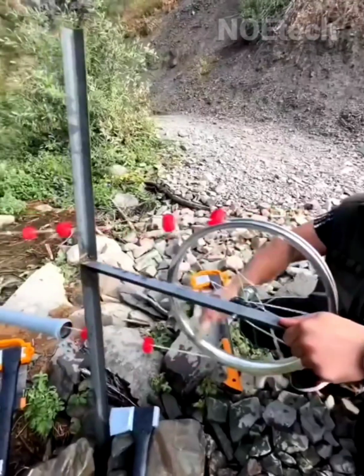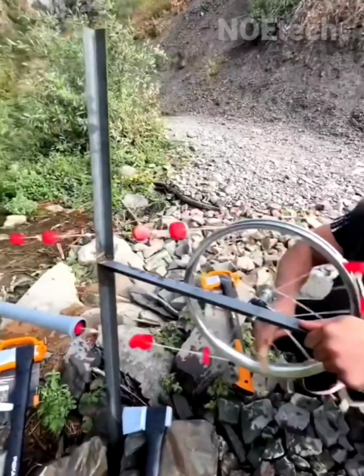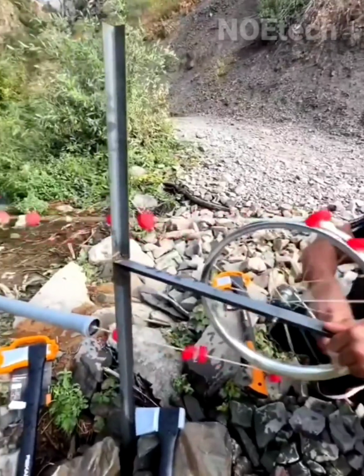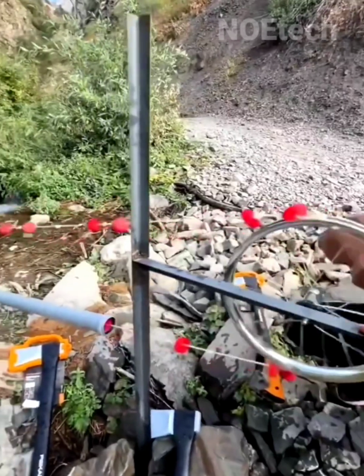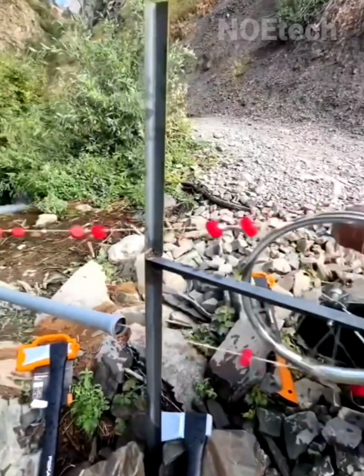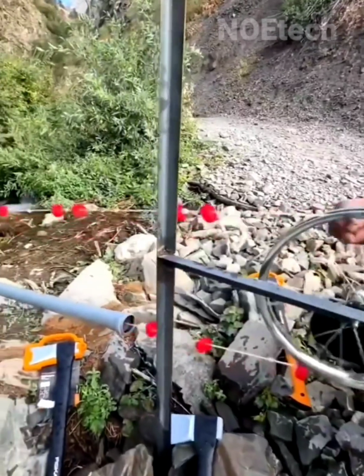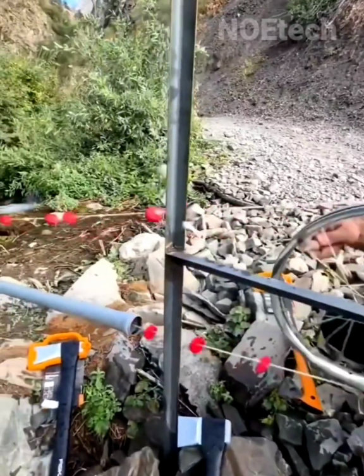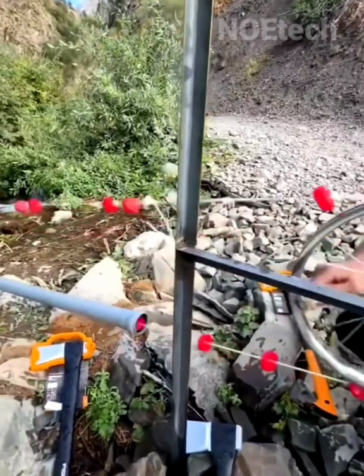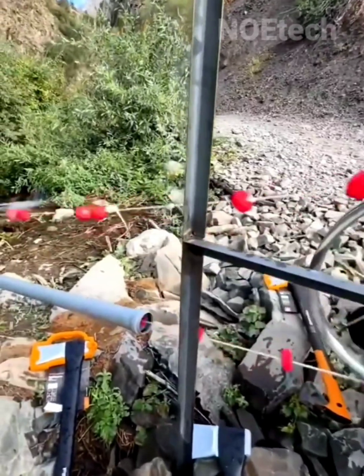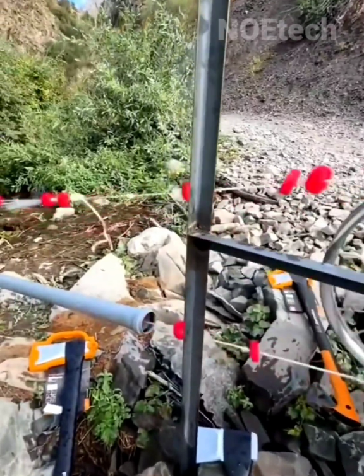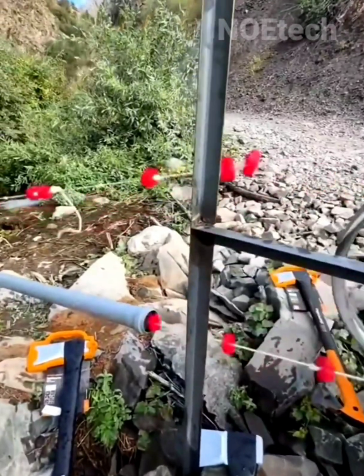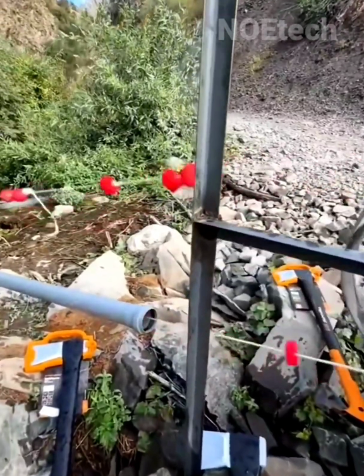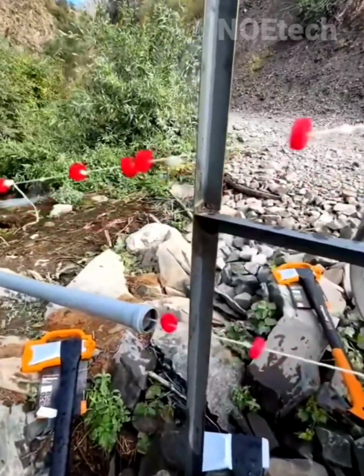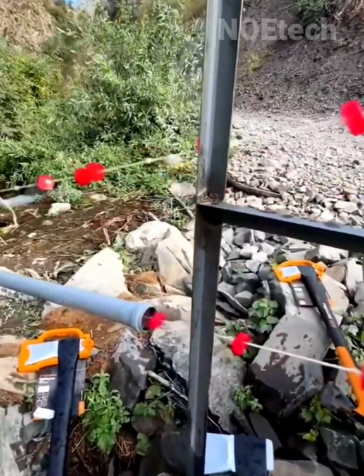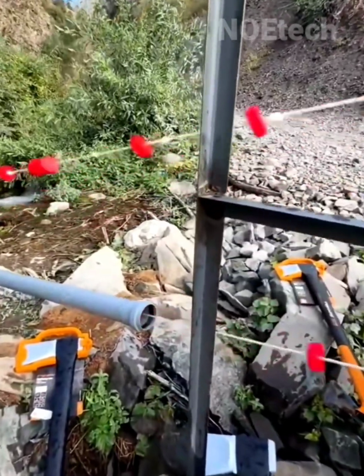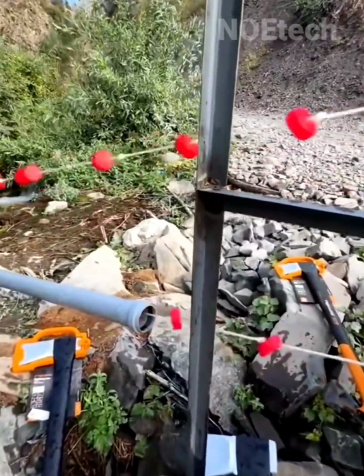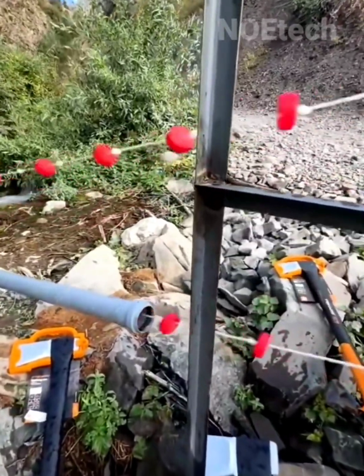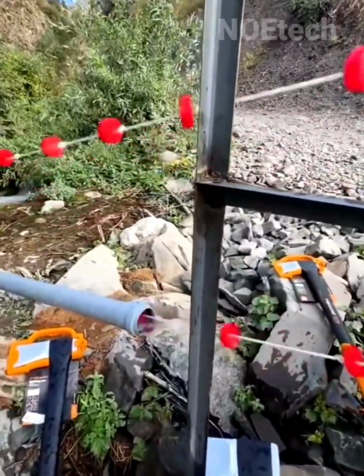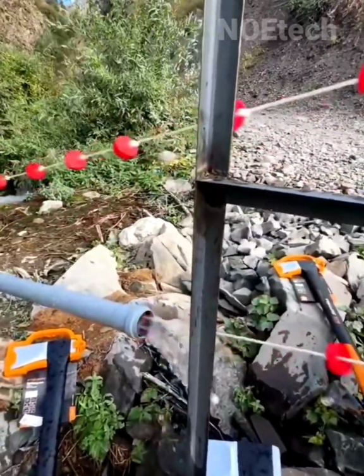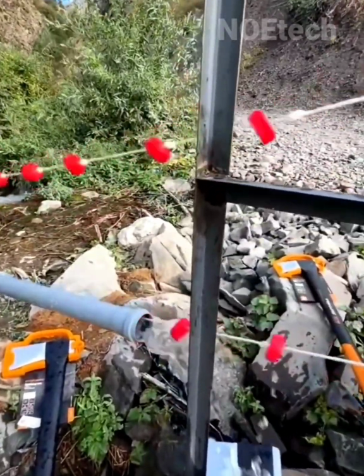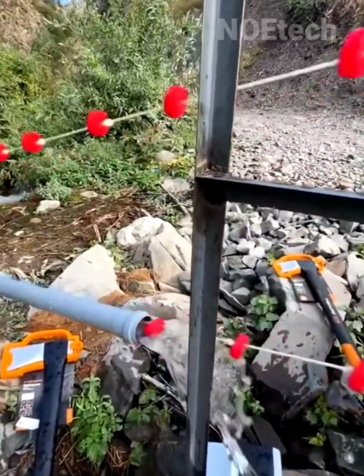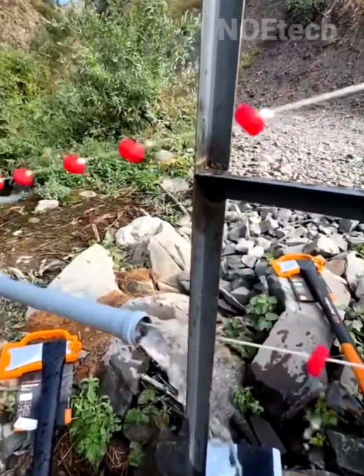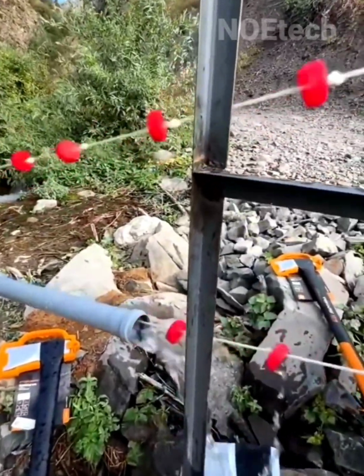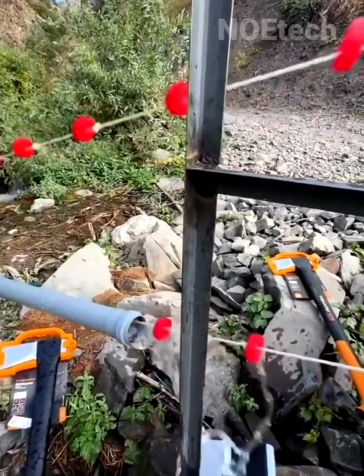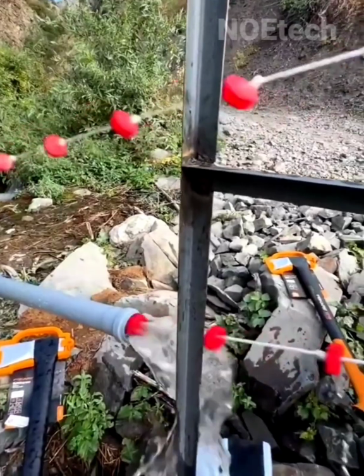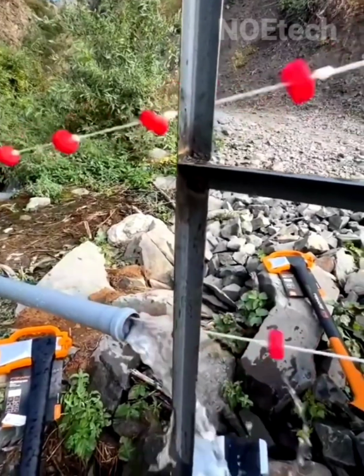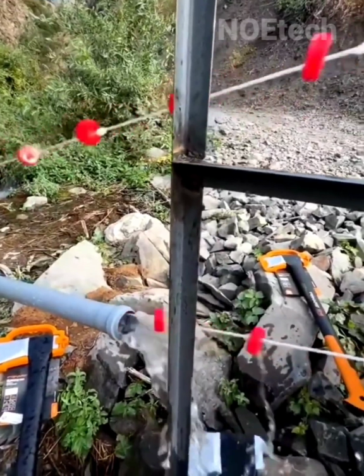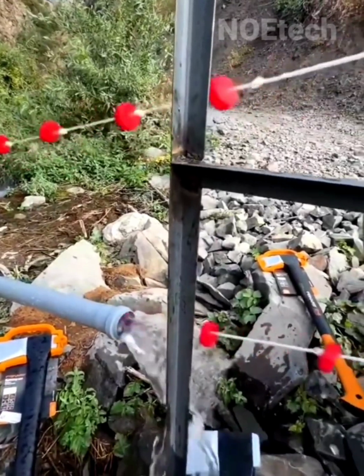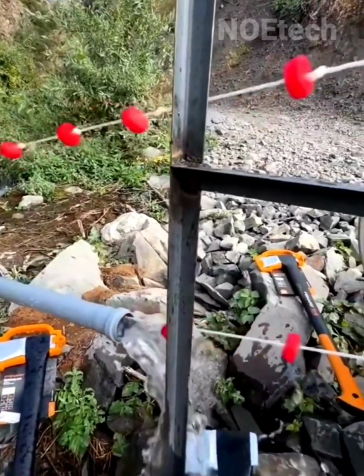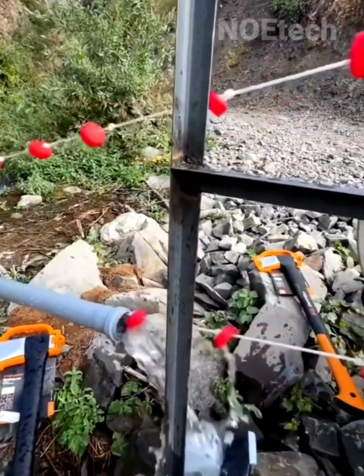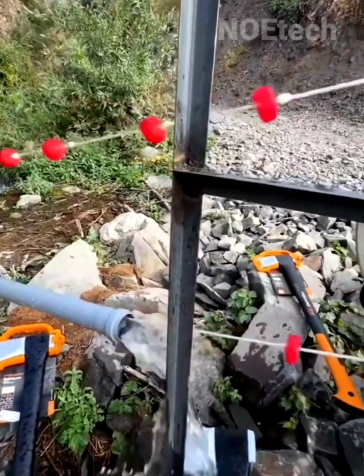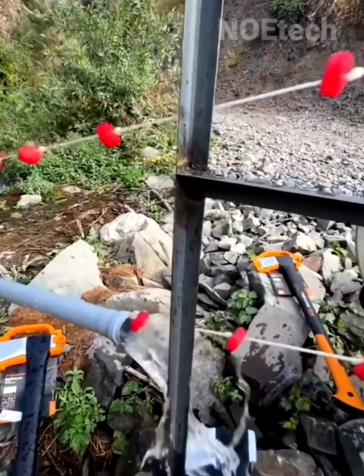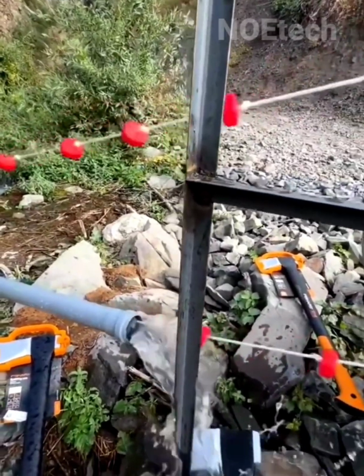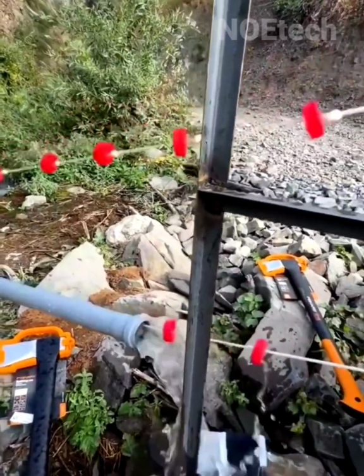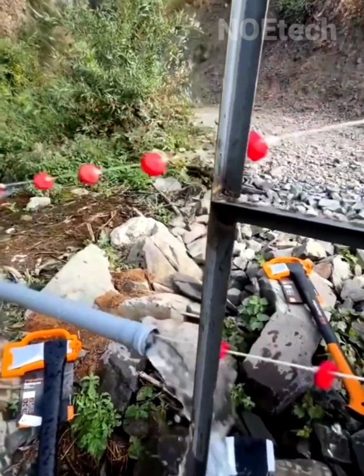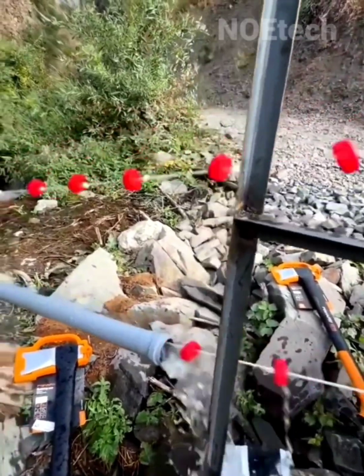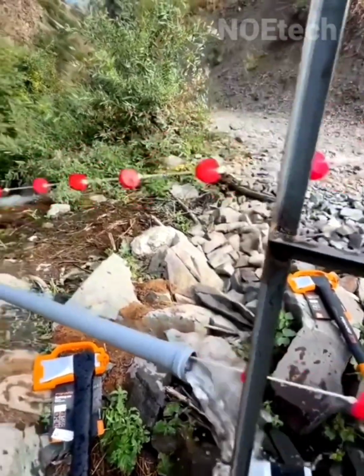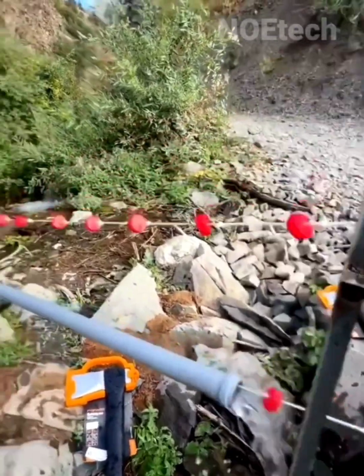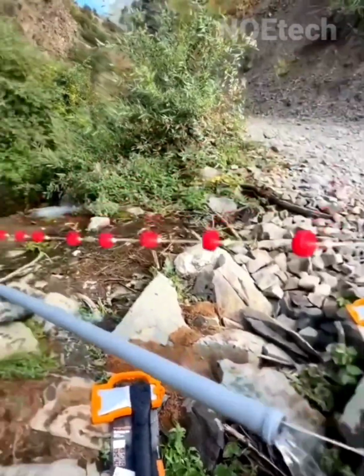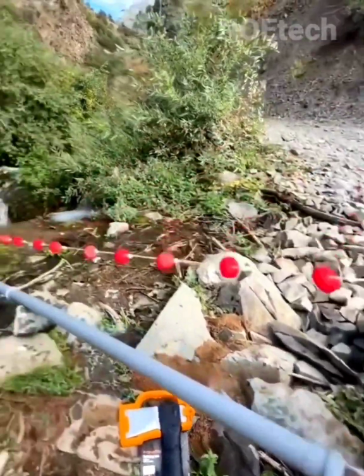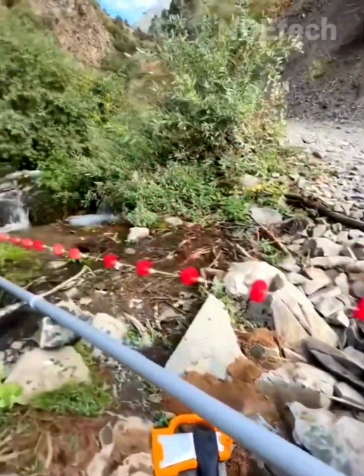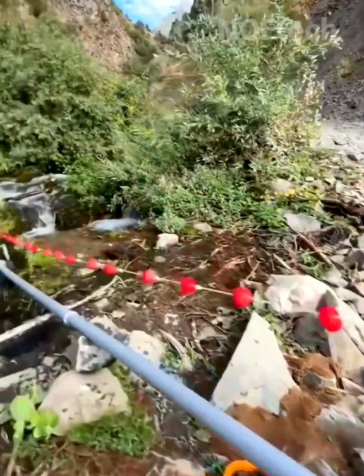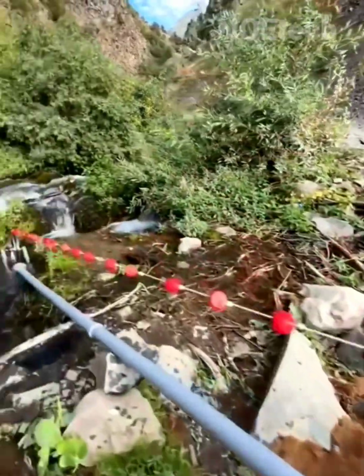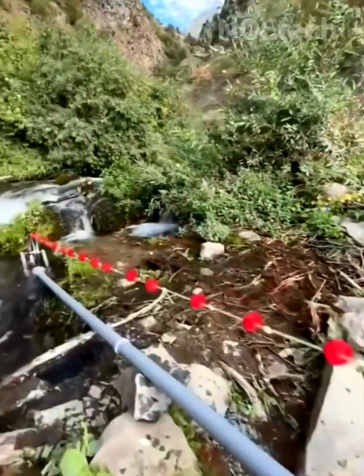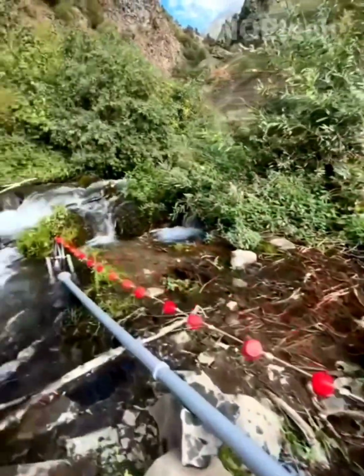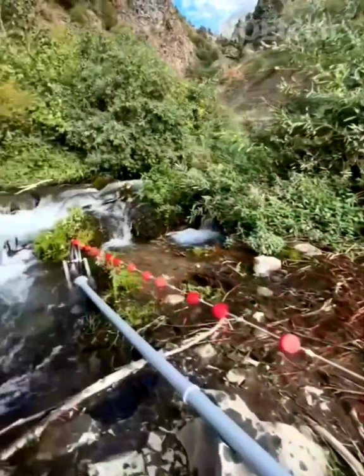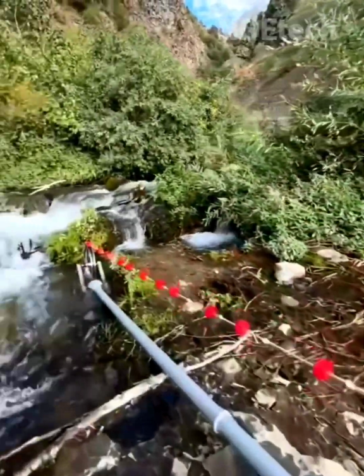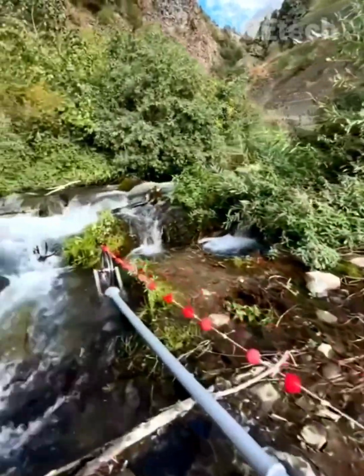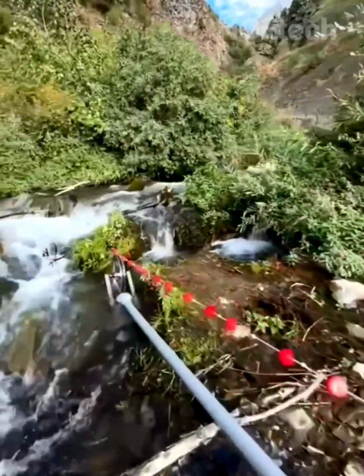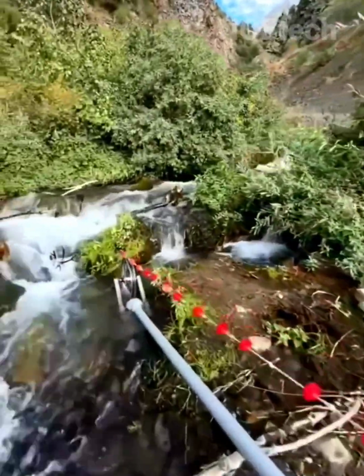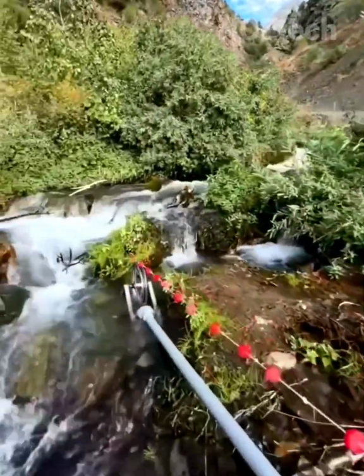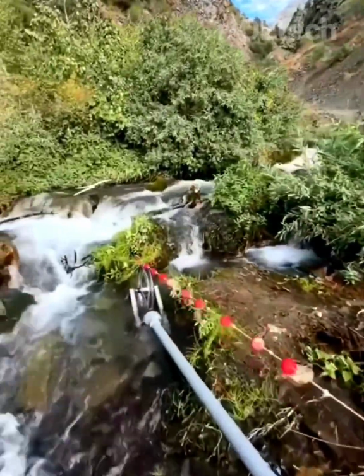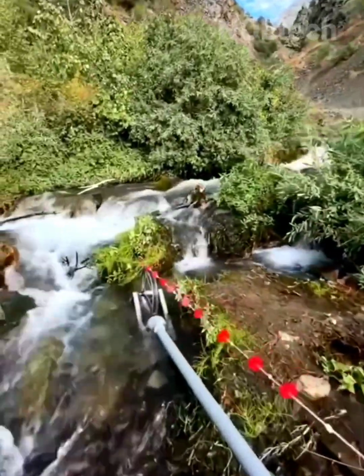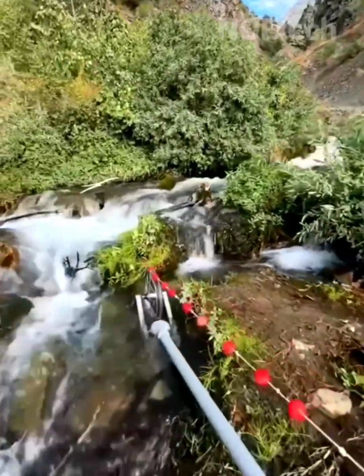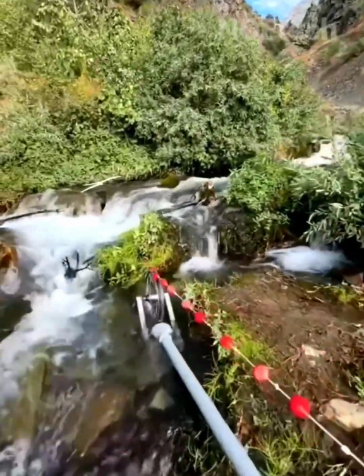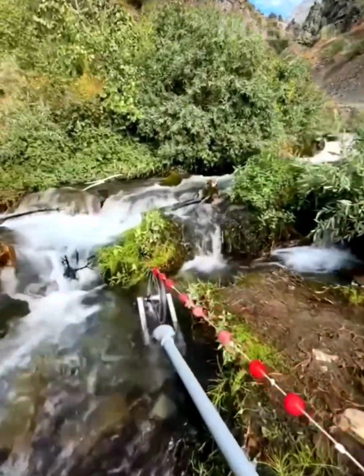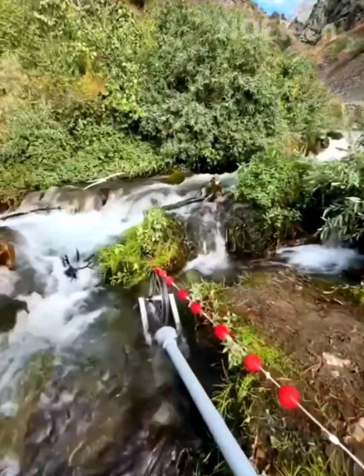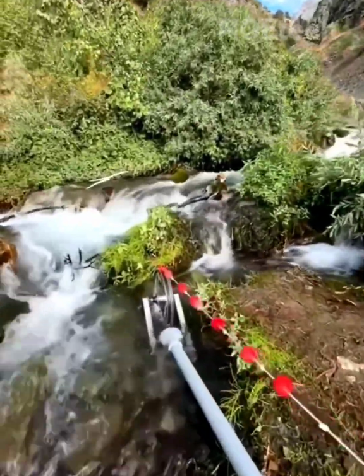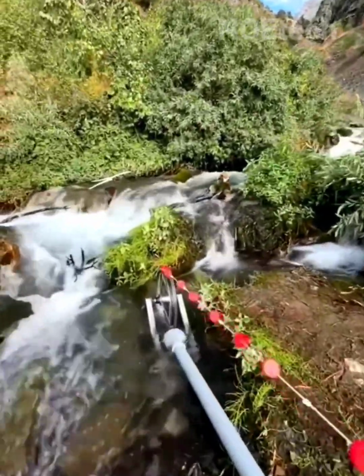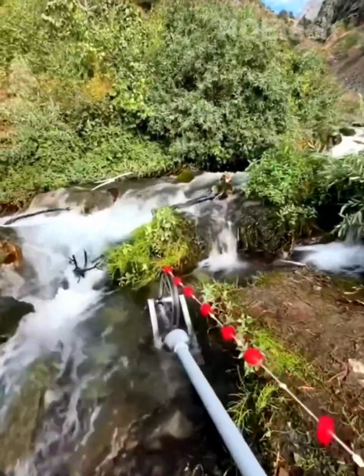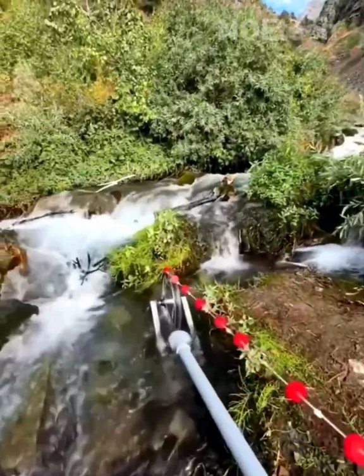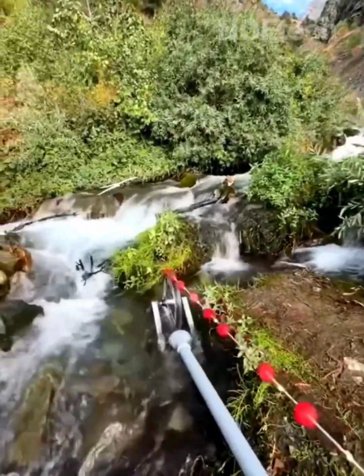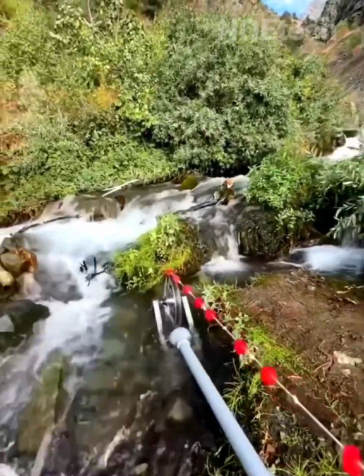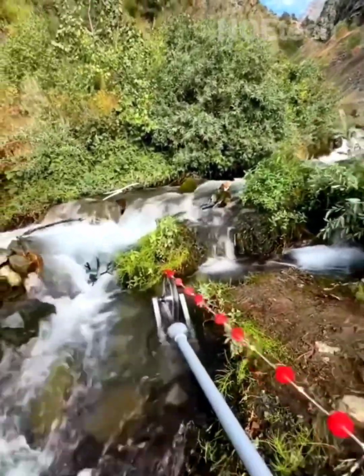This man was just experimenting with making the simplest tool to move water from the river to a higher position, and he was happy with the result.